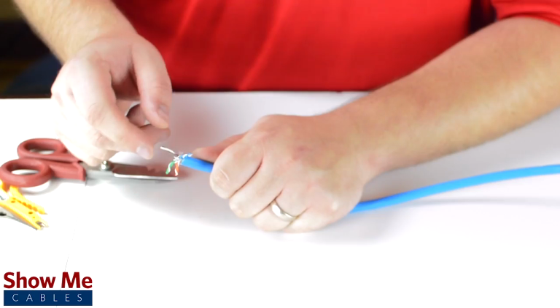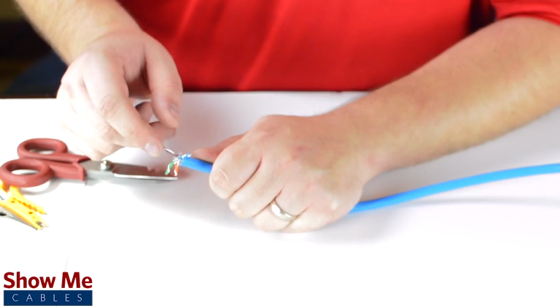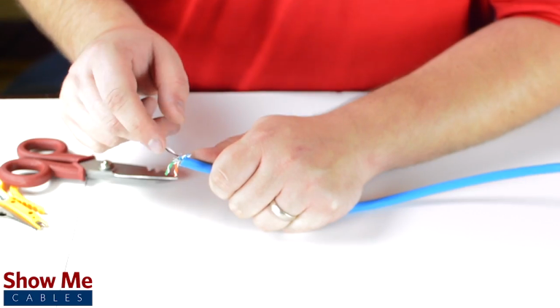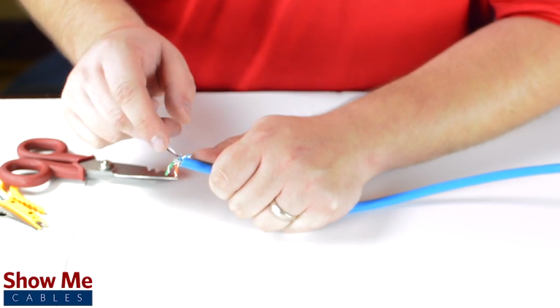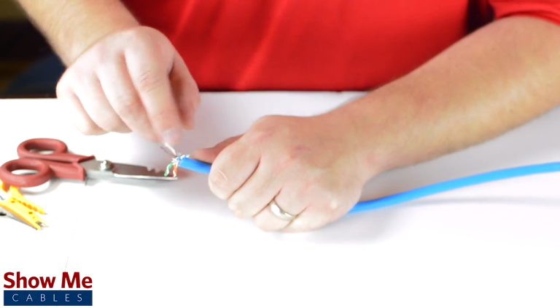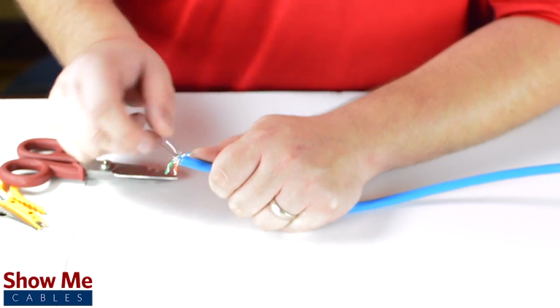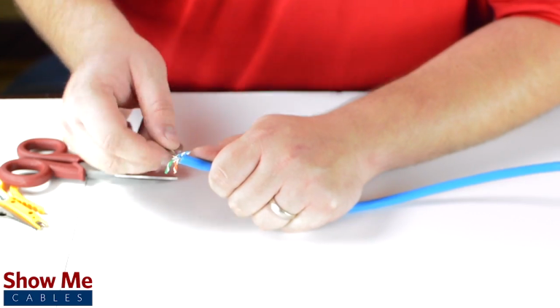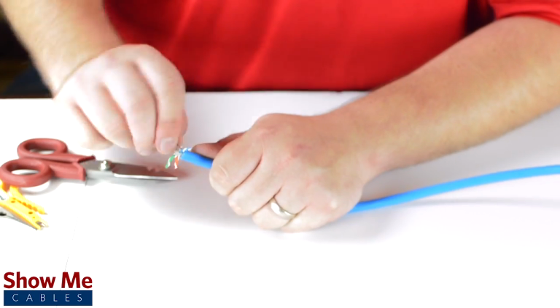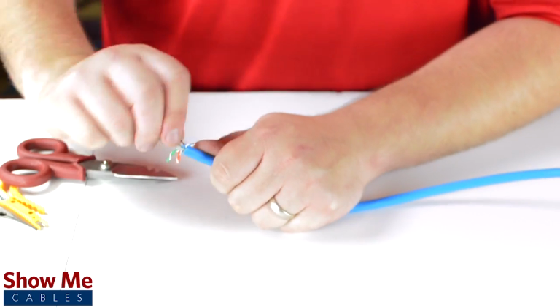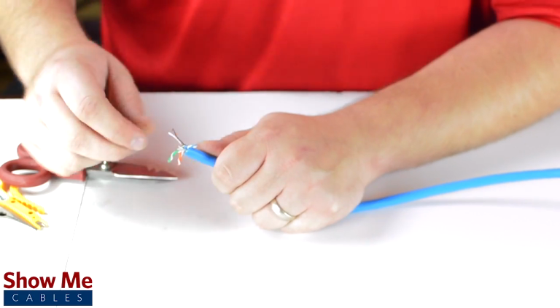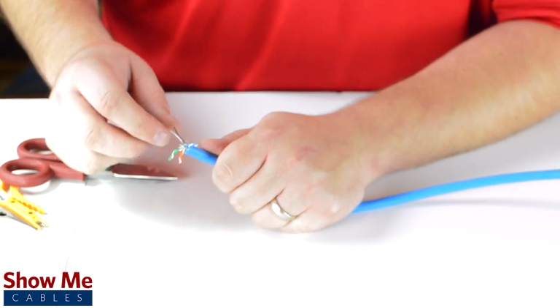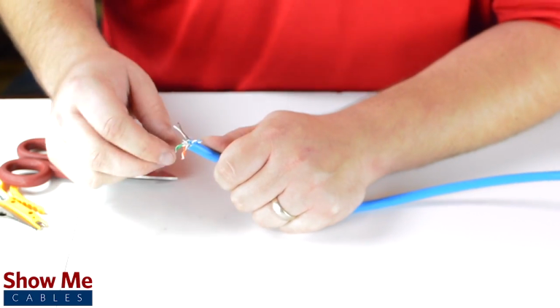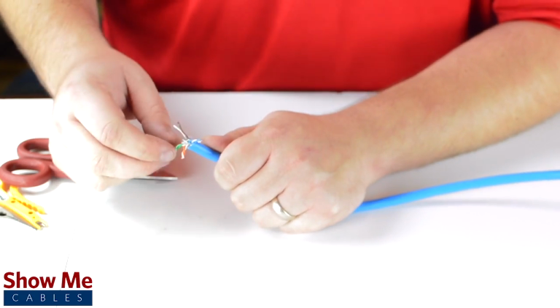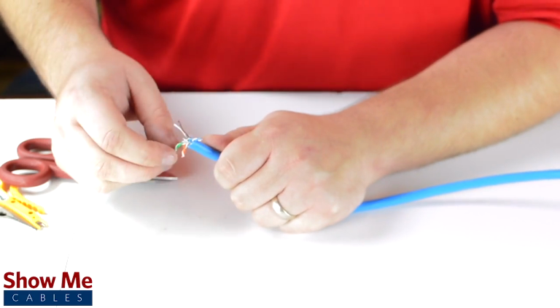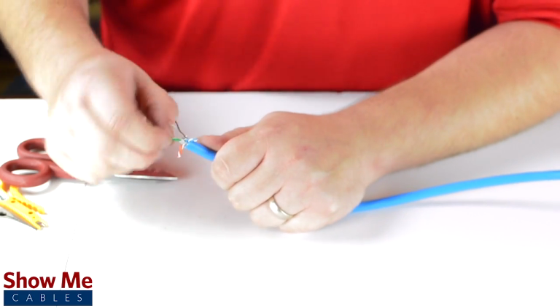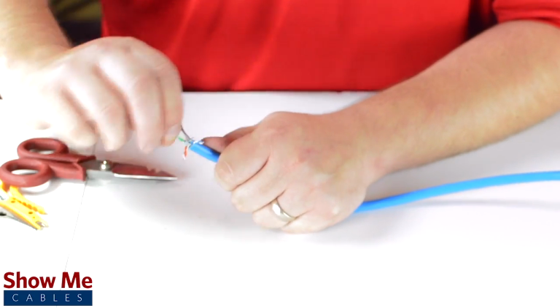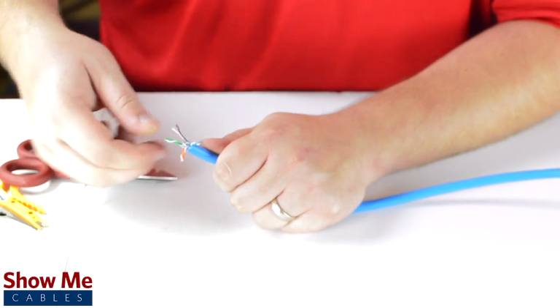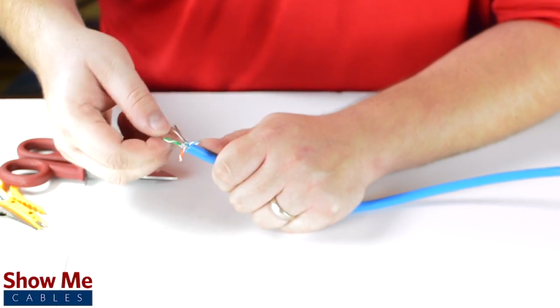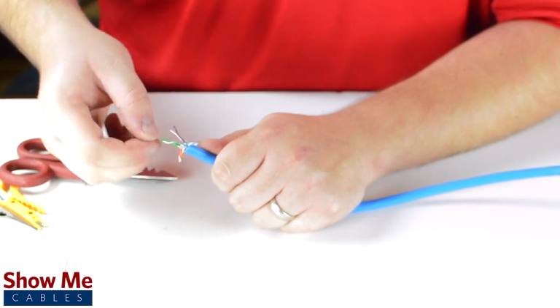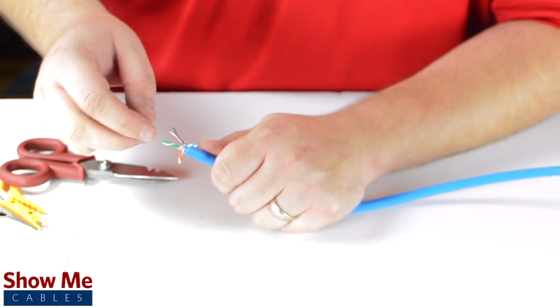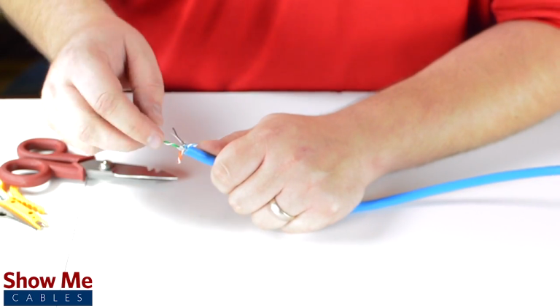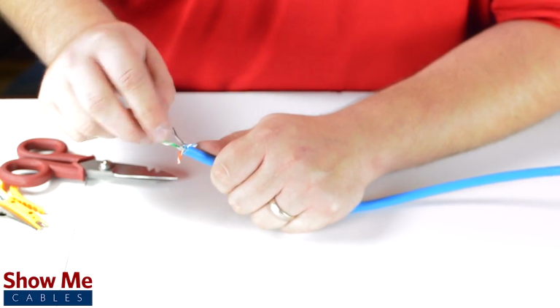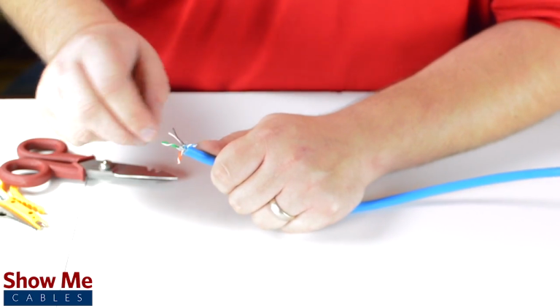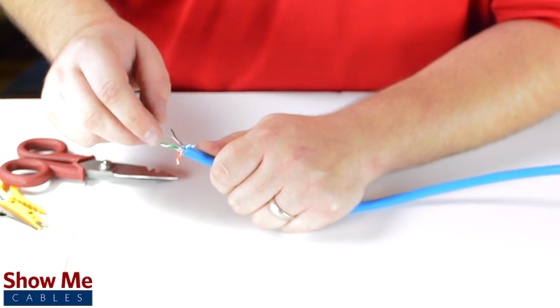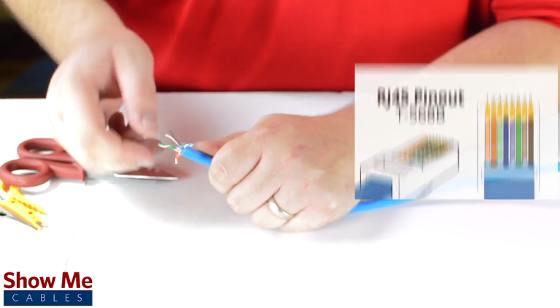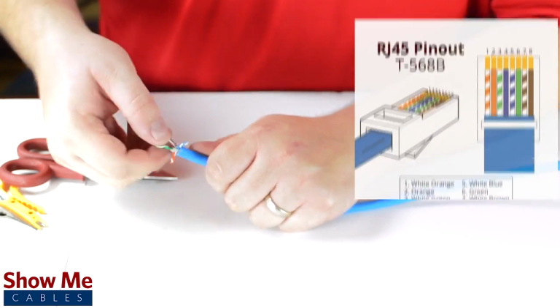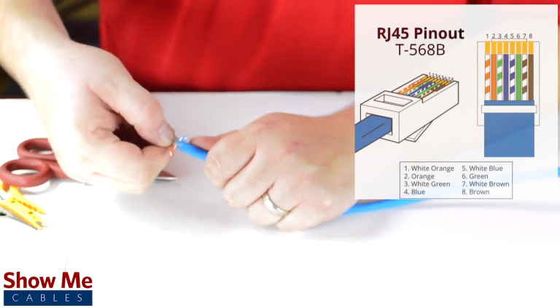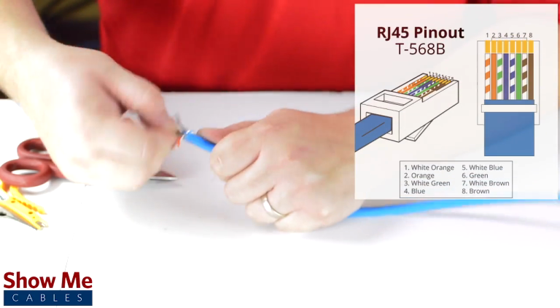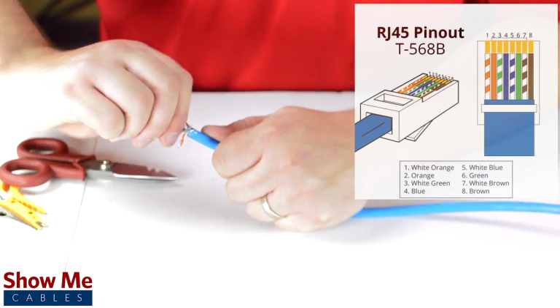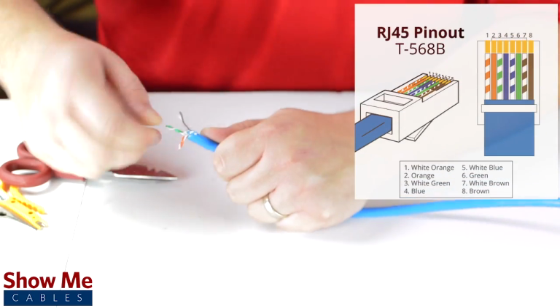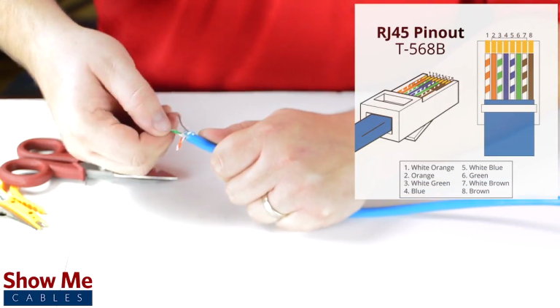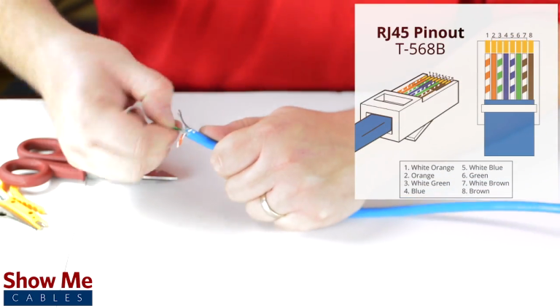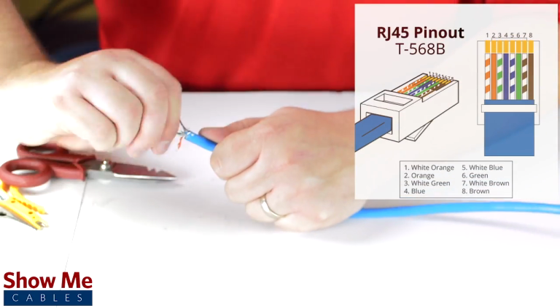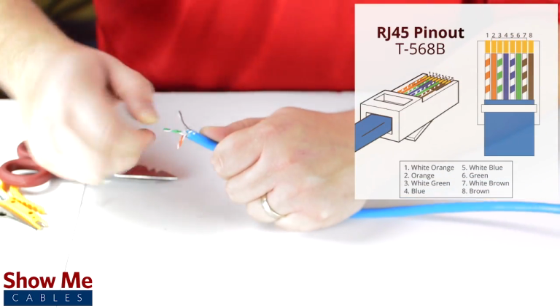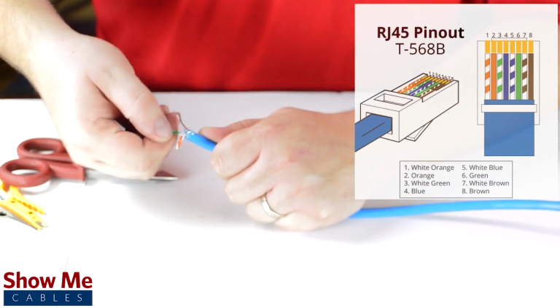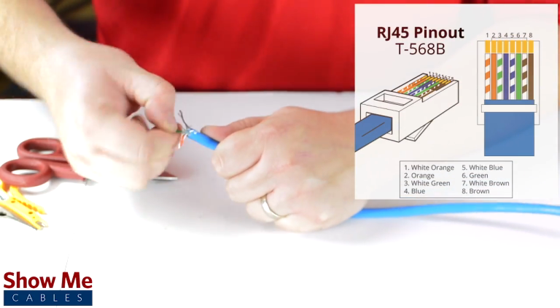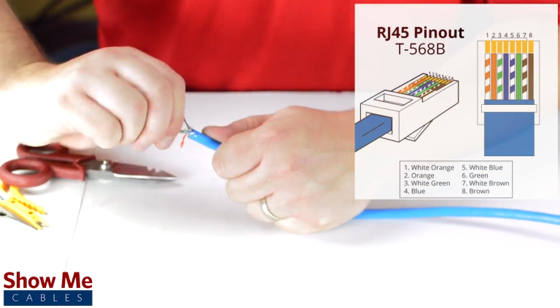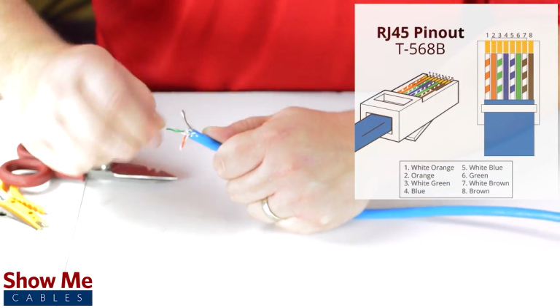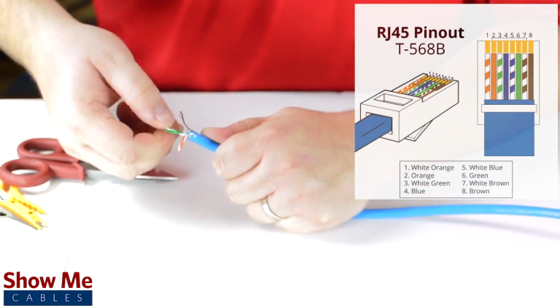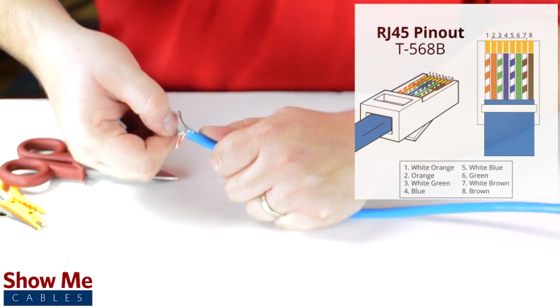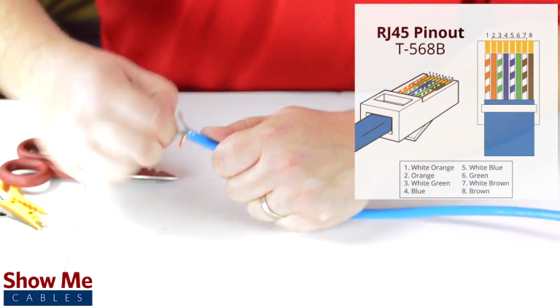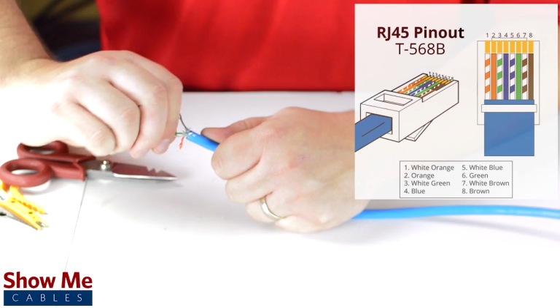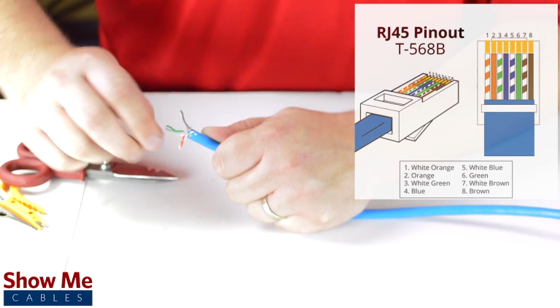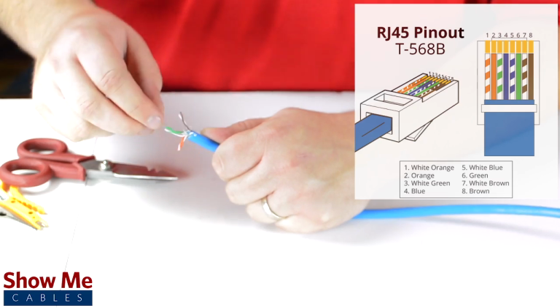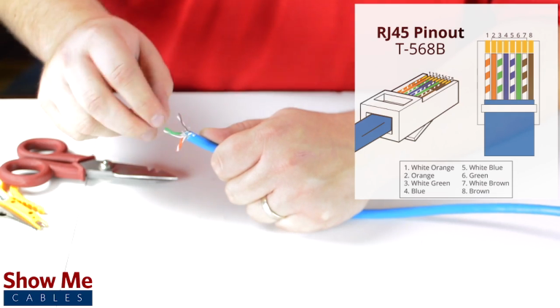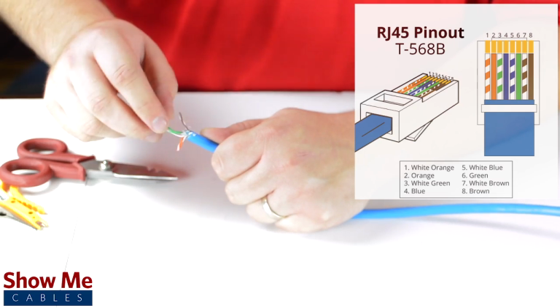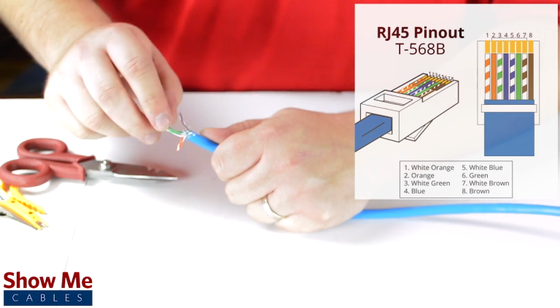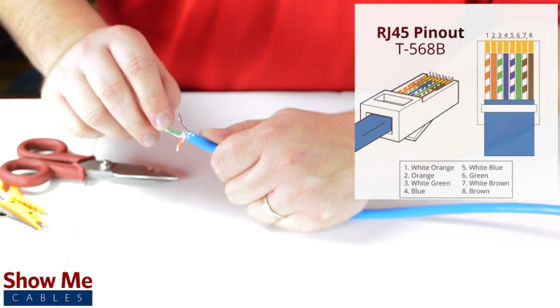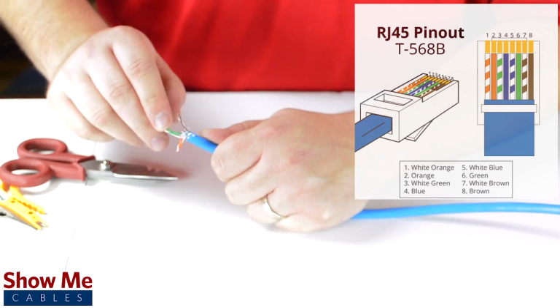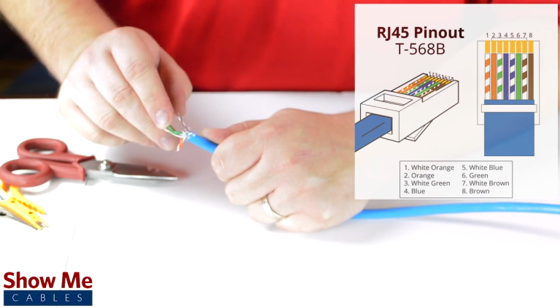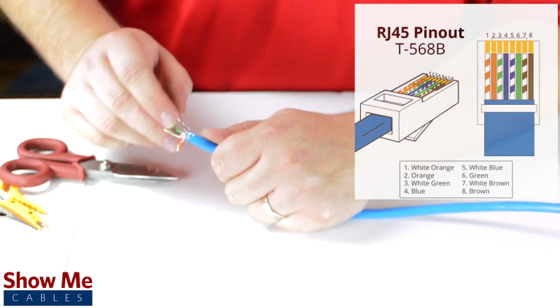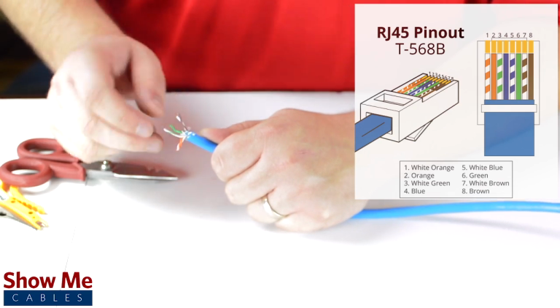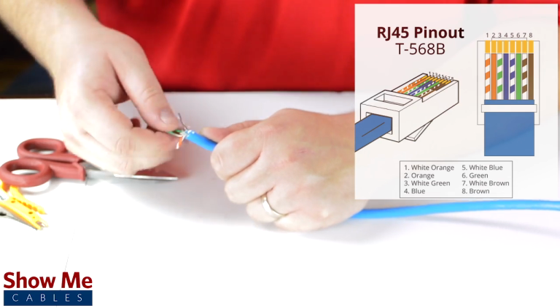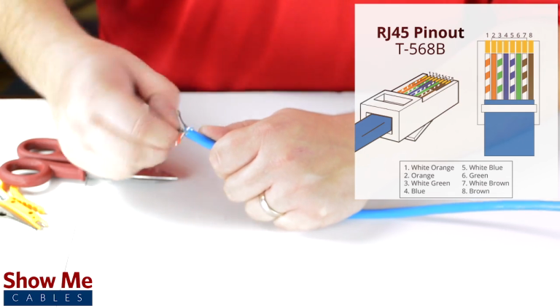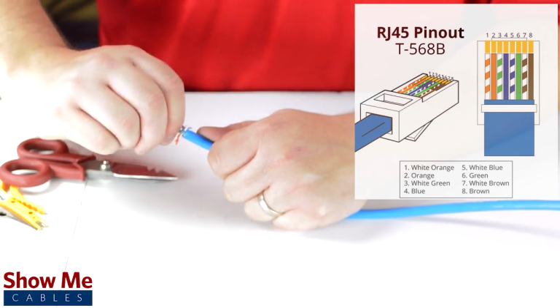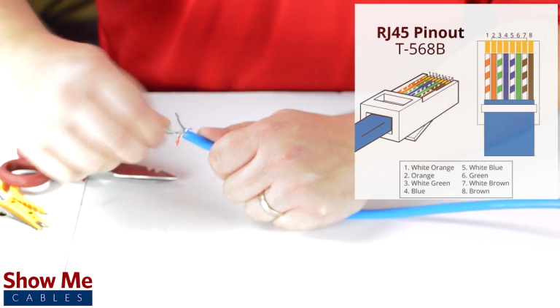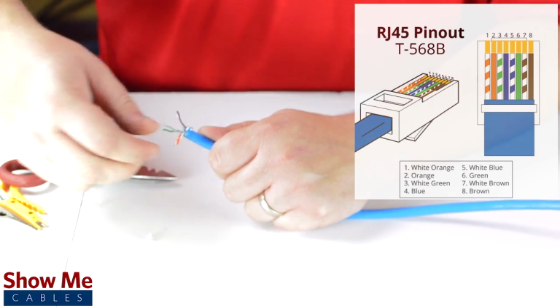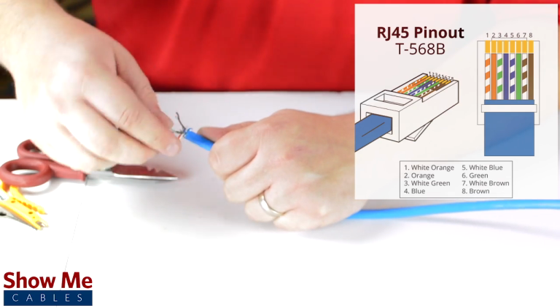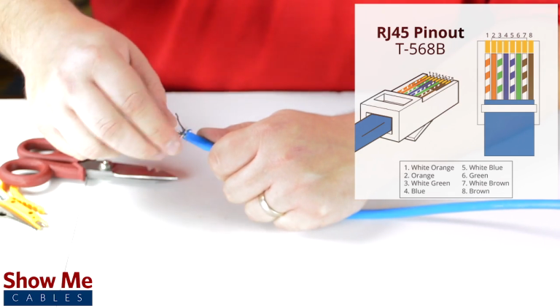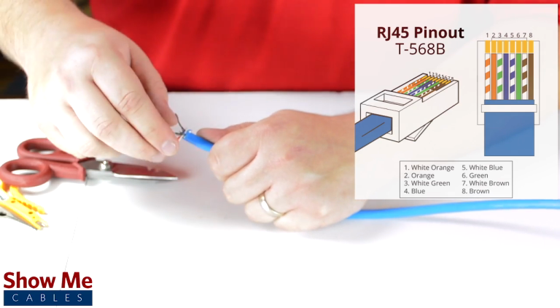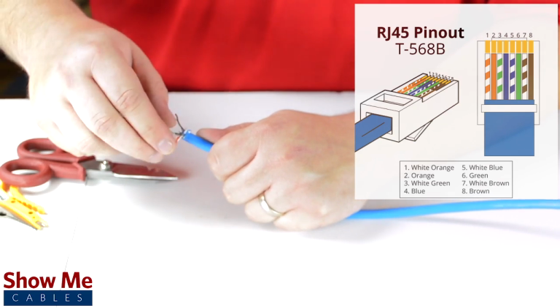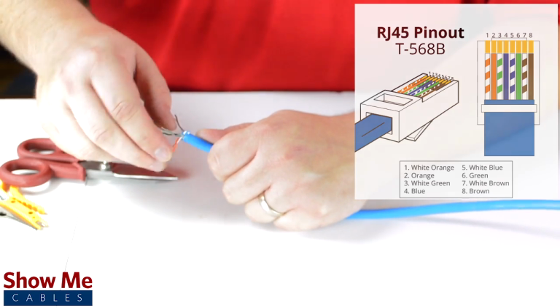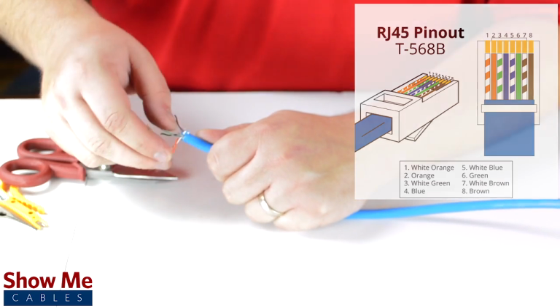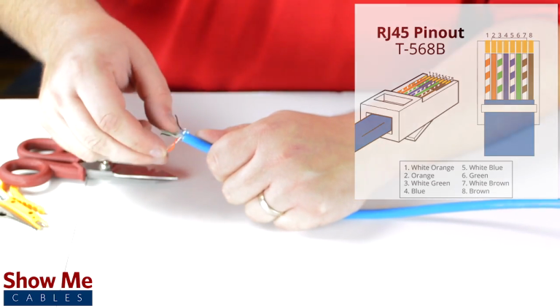Untwist the pairs and insert them into the guide. We will be installing the connector using the standard T568B wiring pinout.